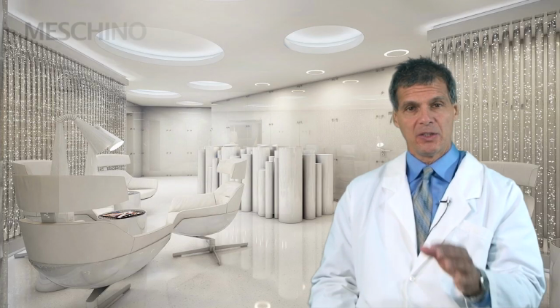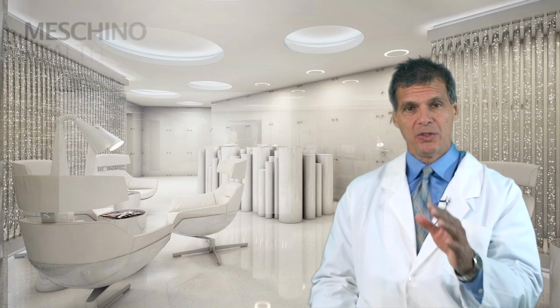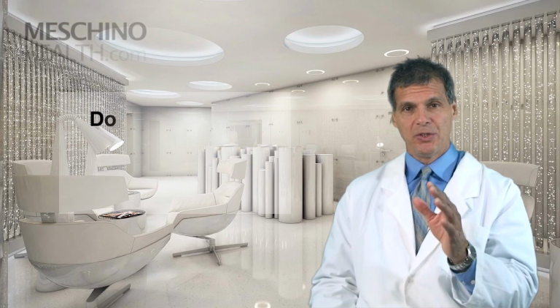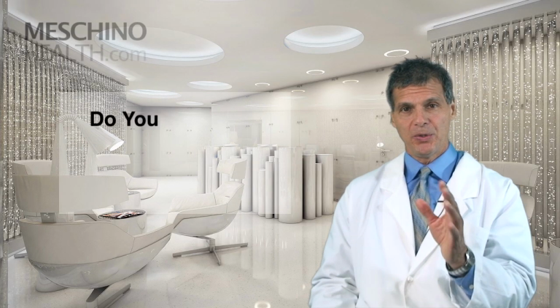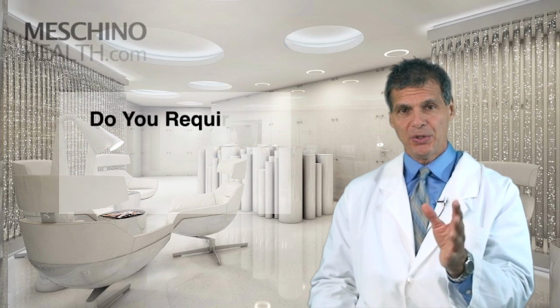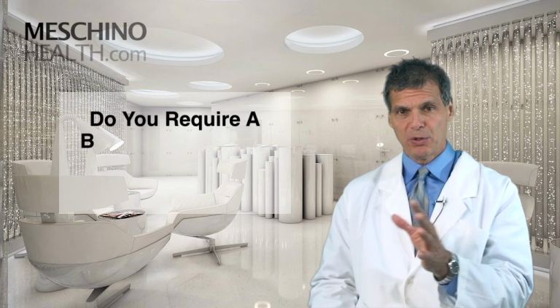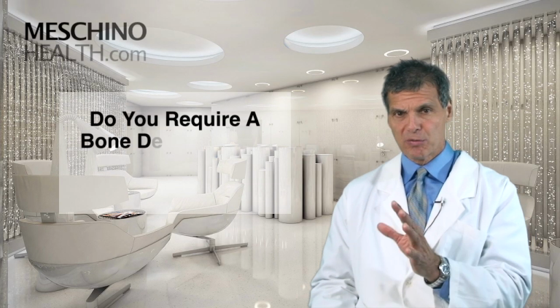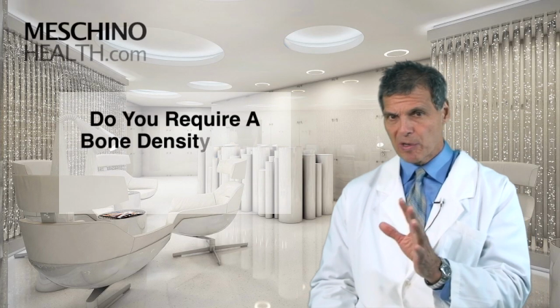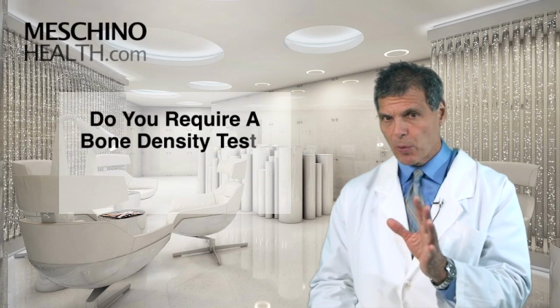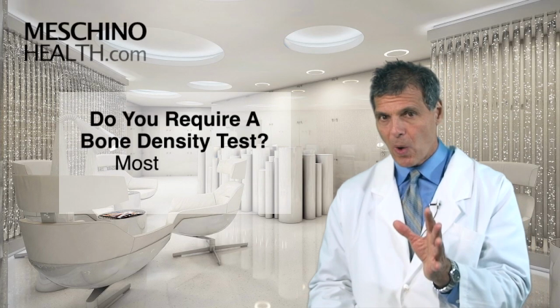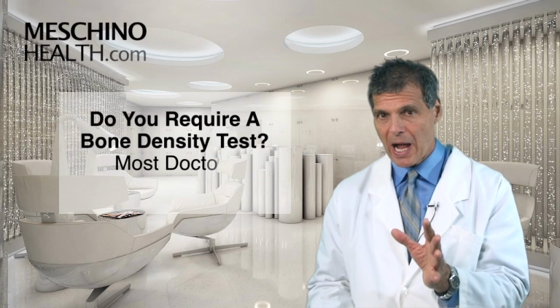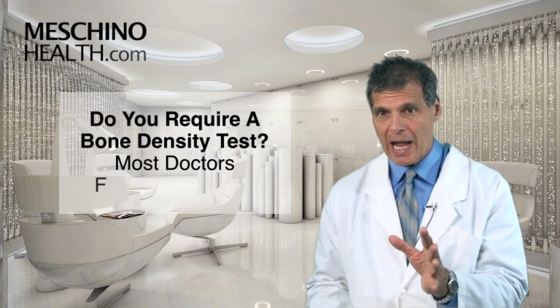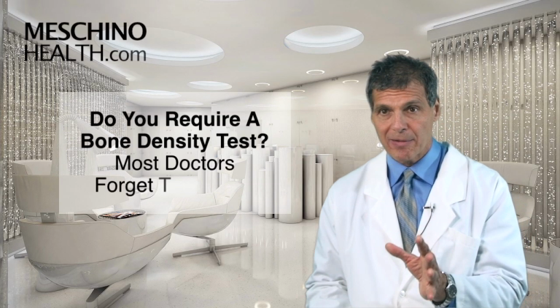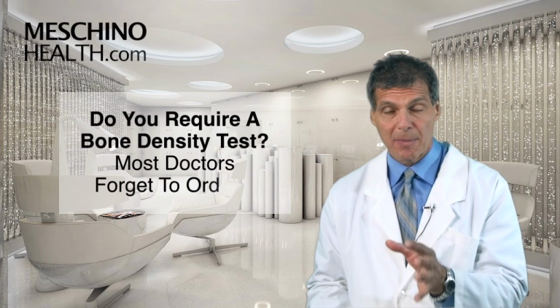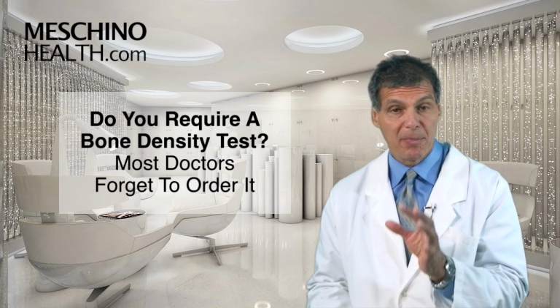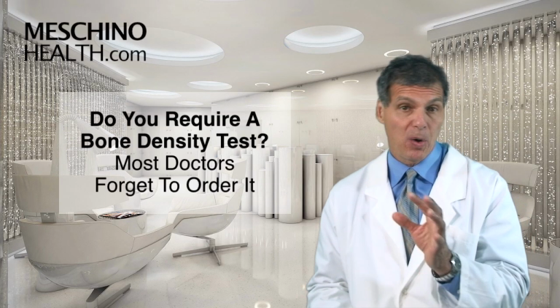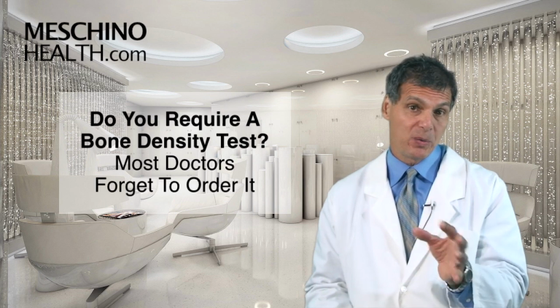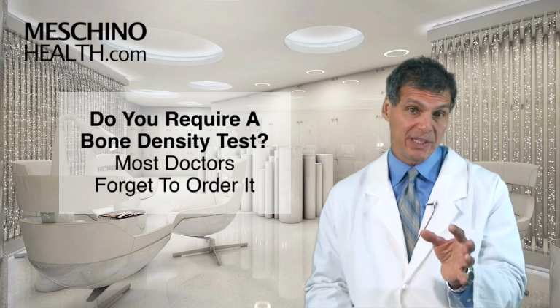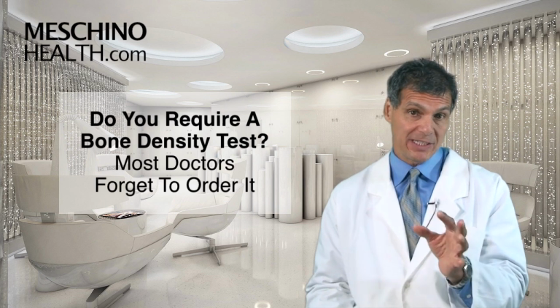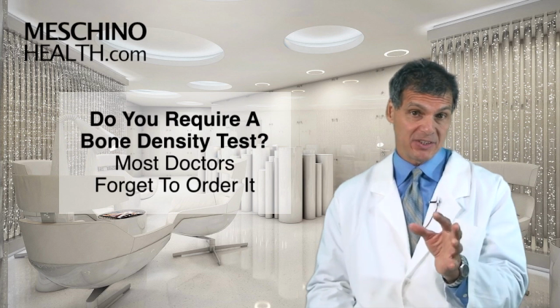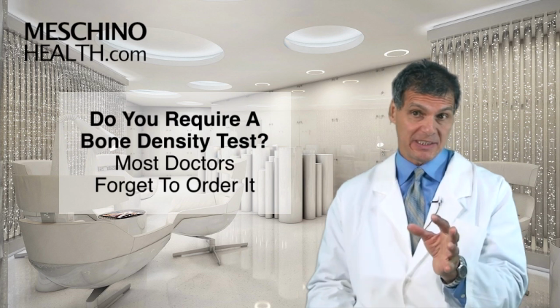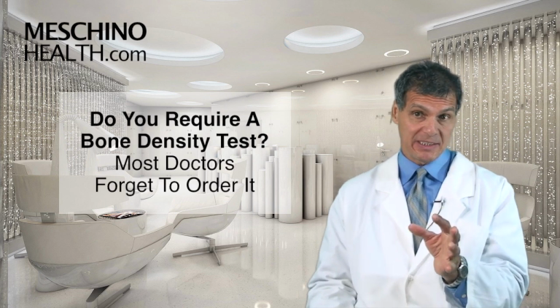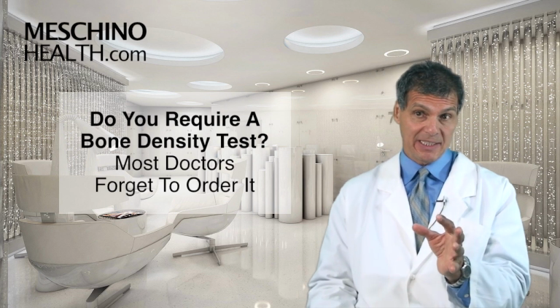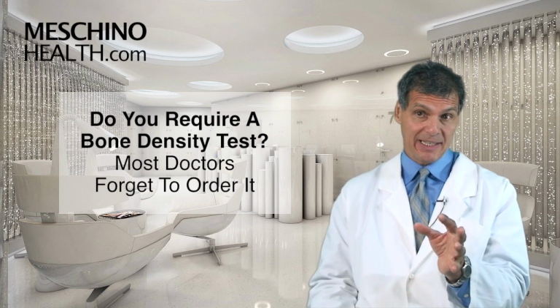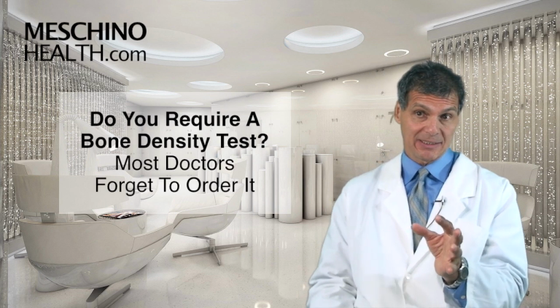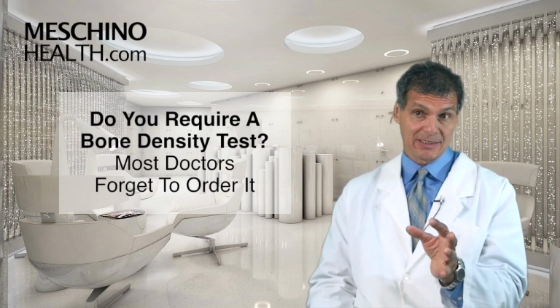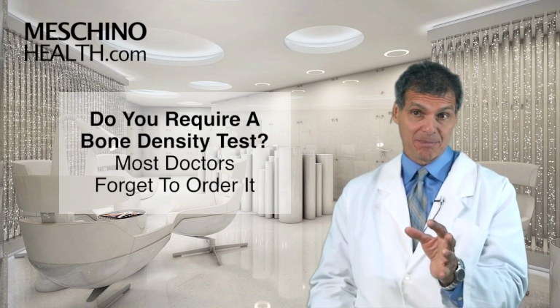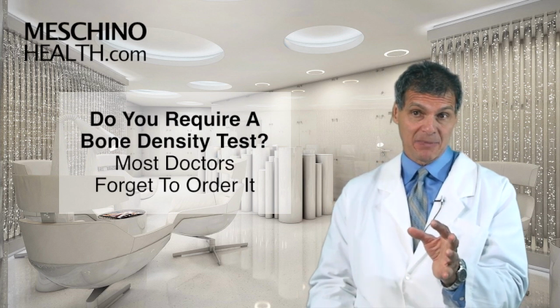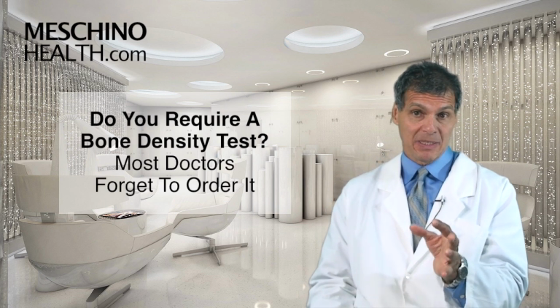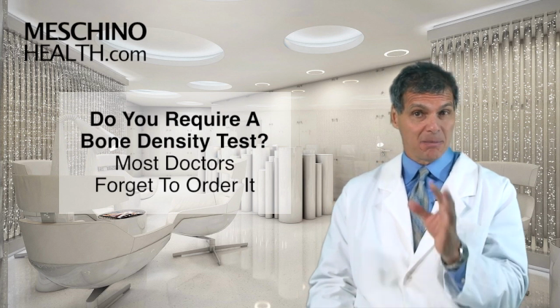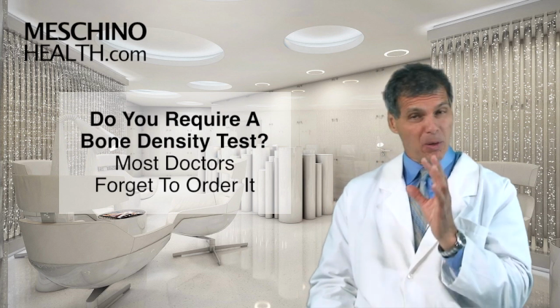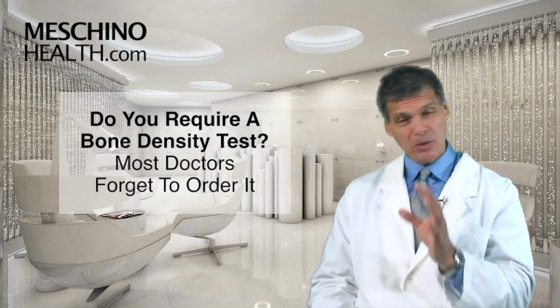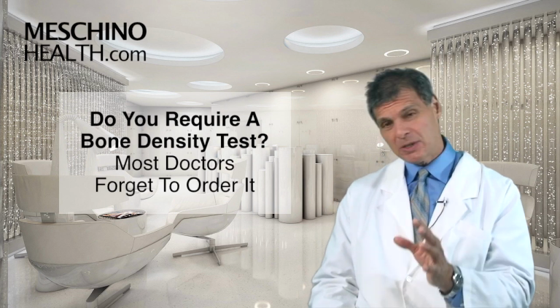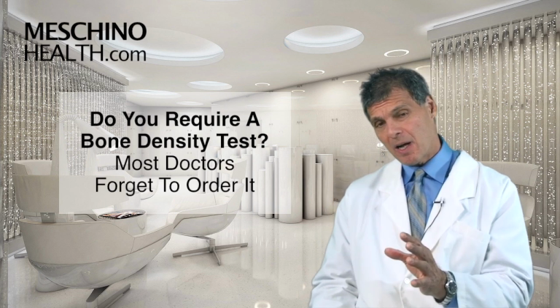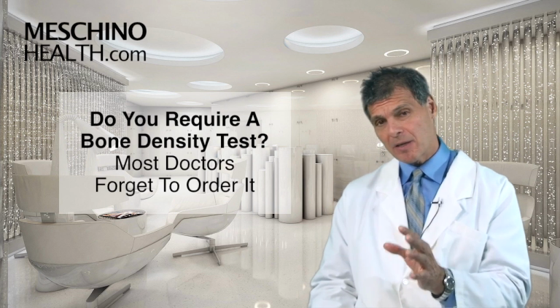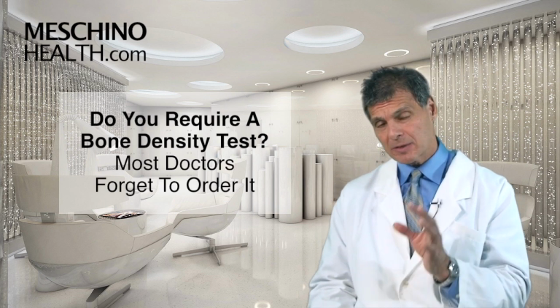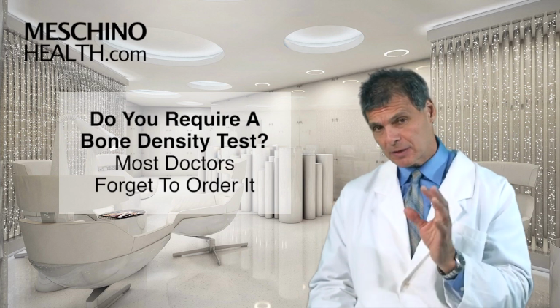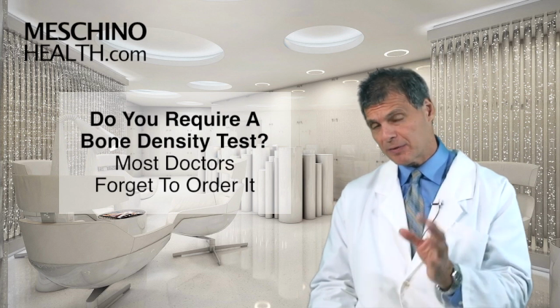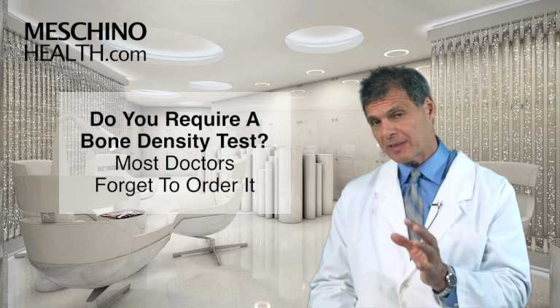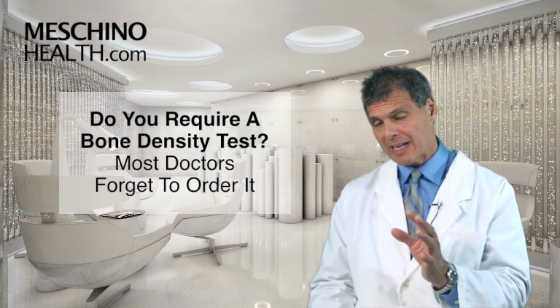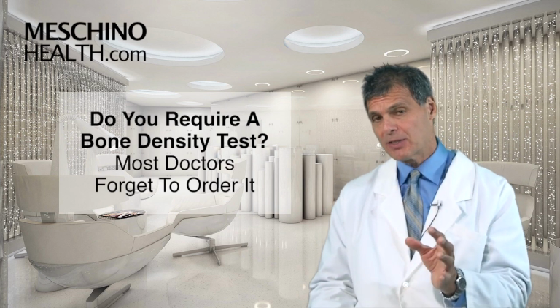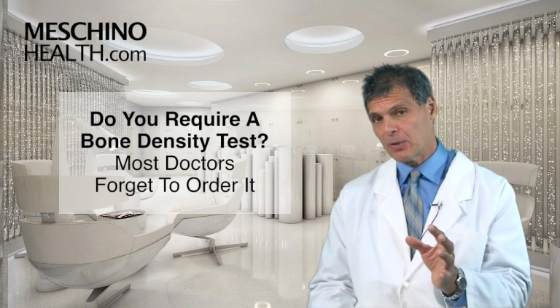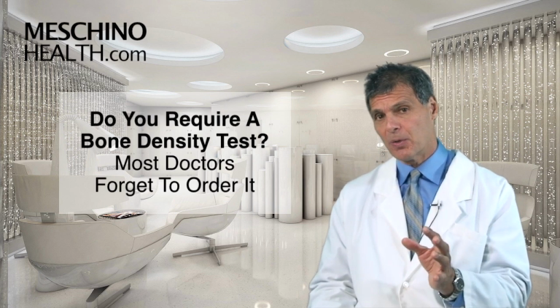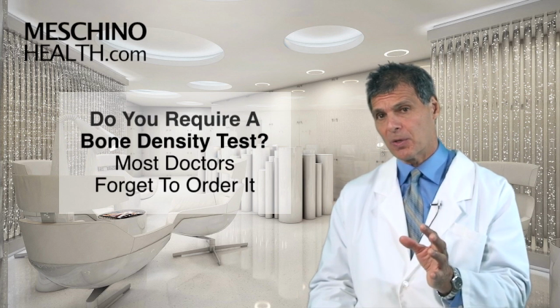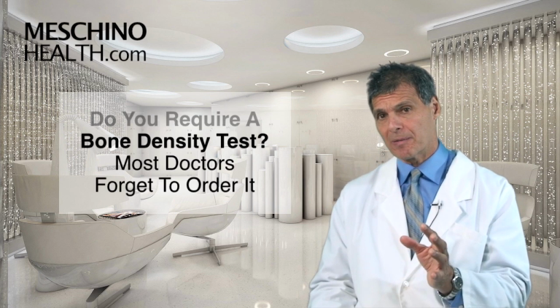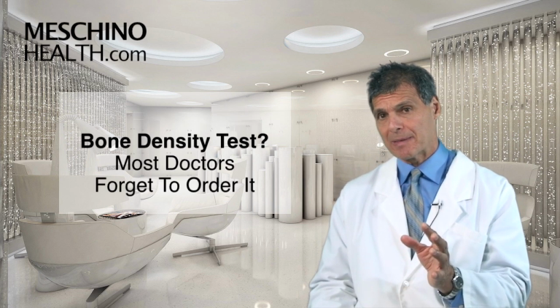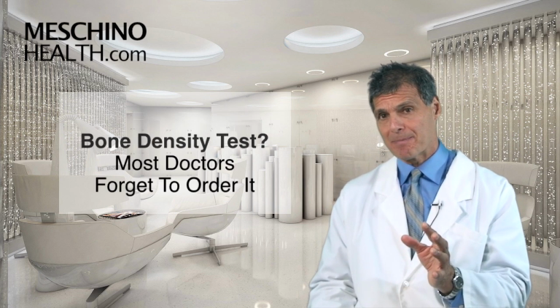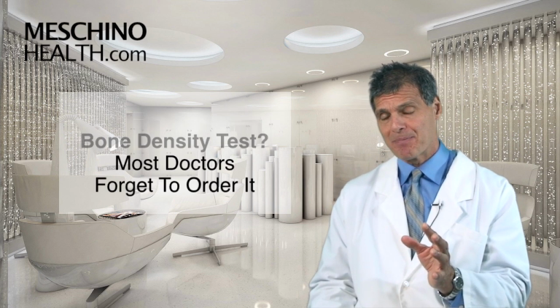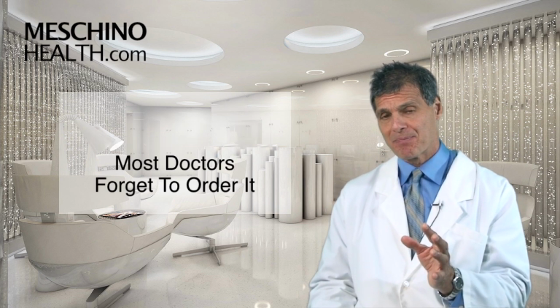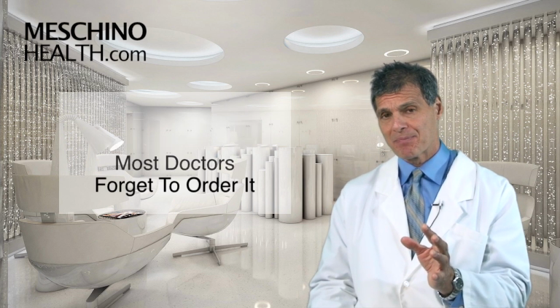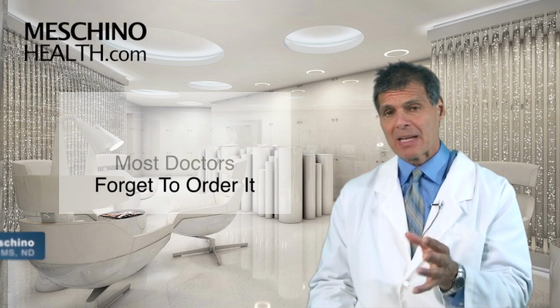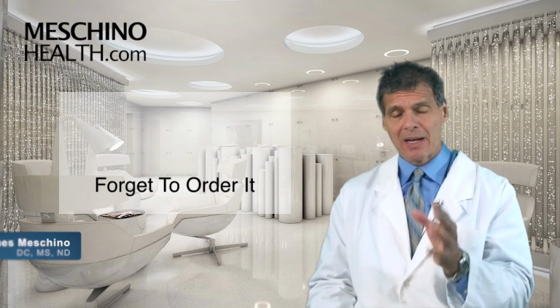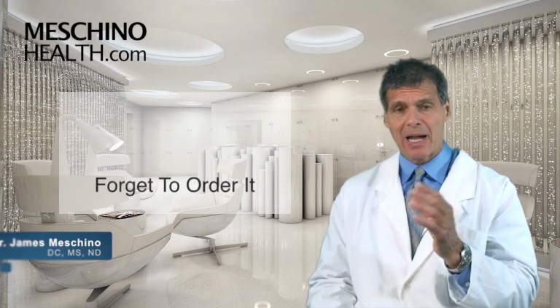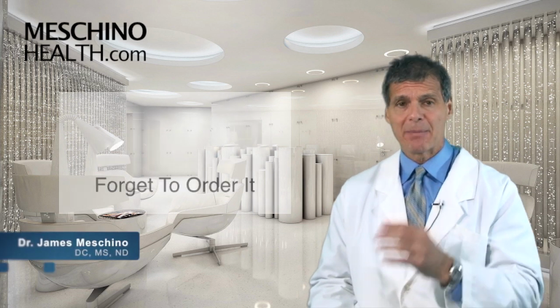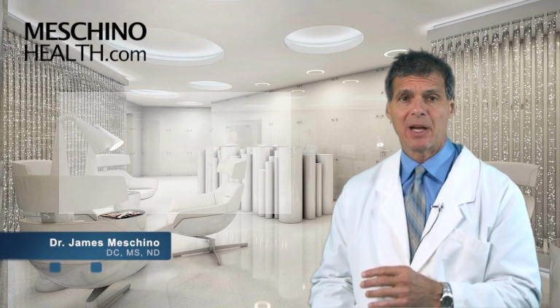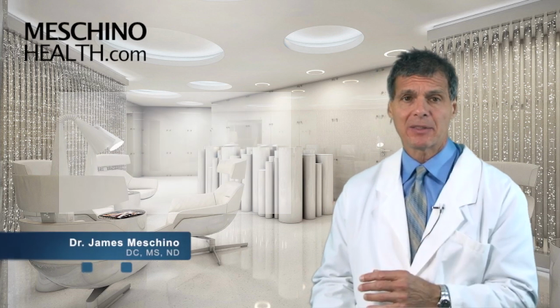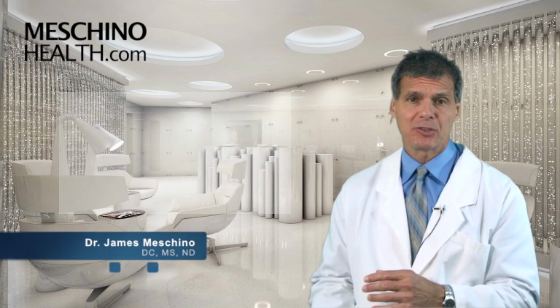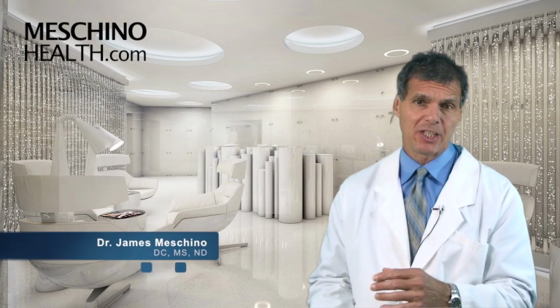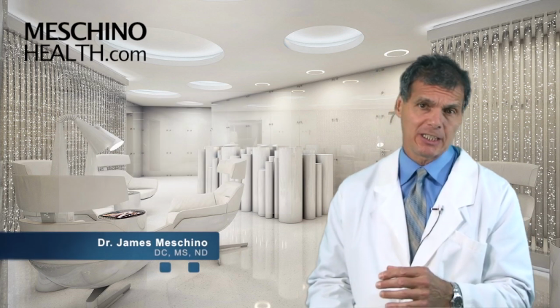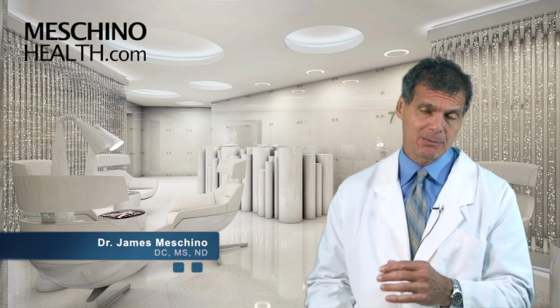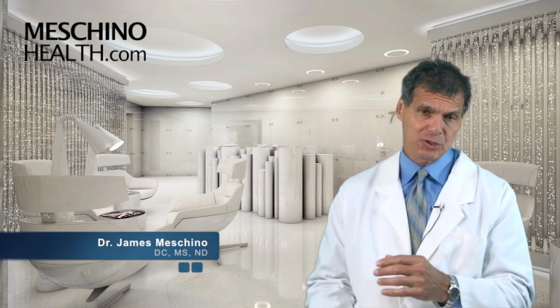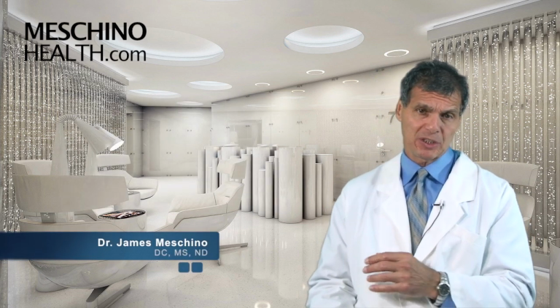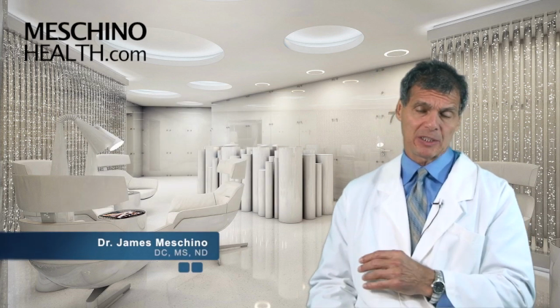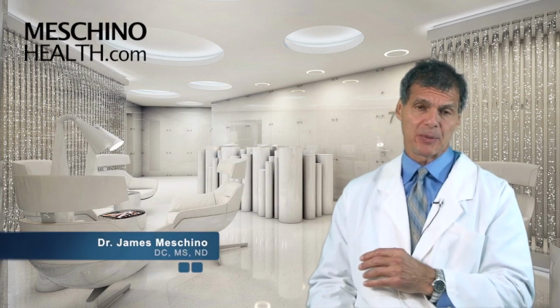Do you require a bone density test? Most doctors forget to order it. Hi, I'm Dr. James Machino.